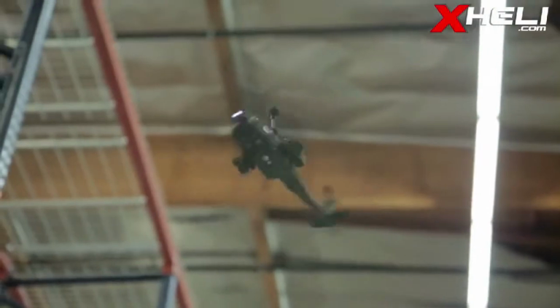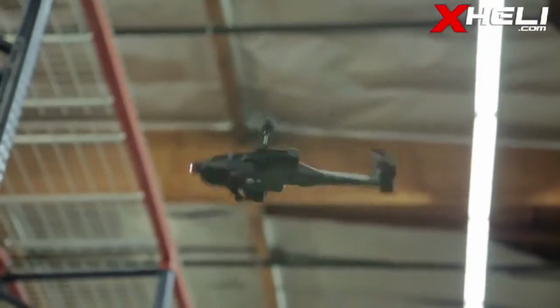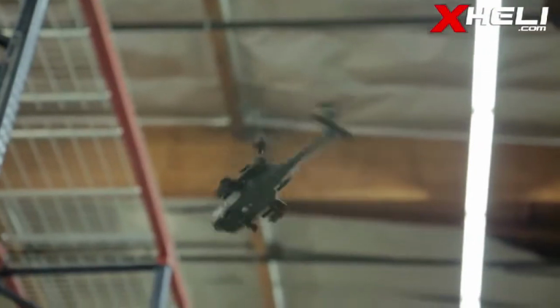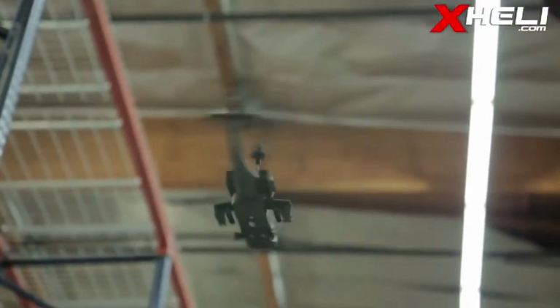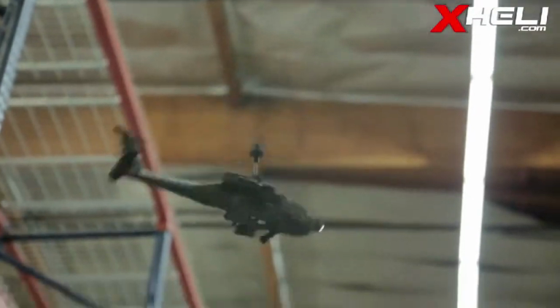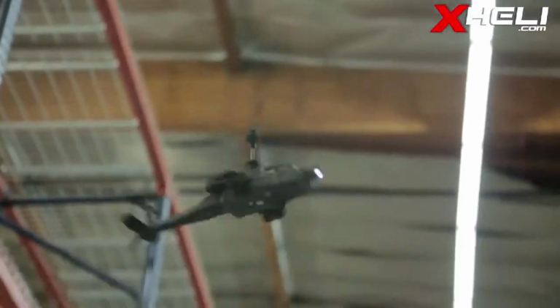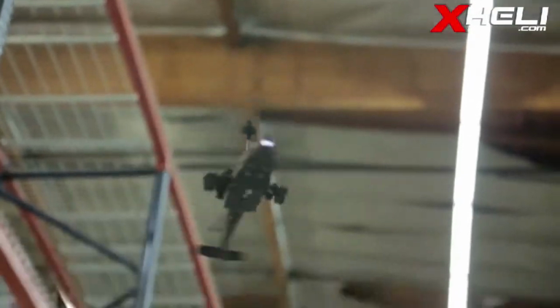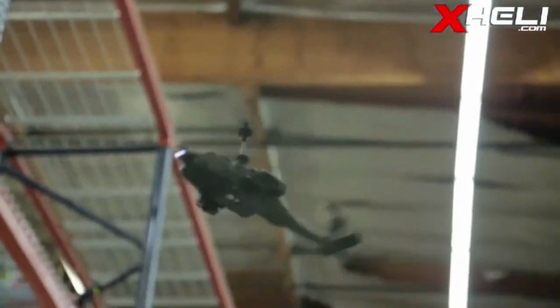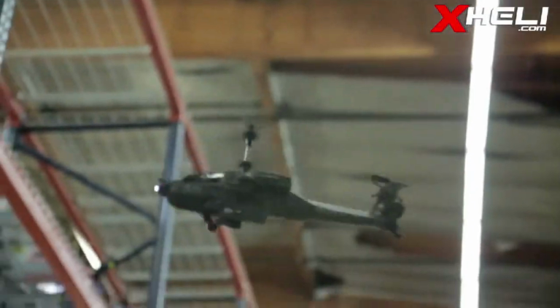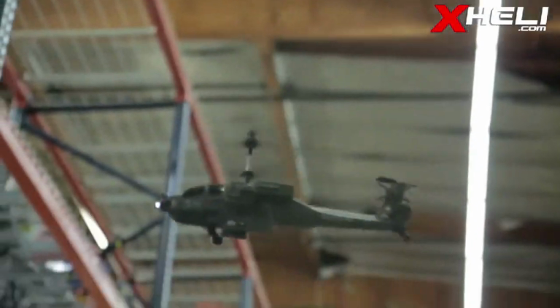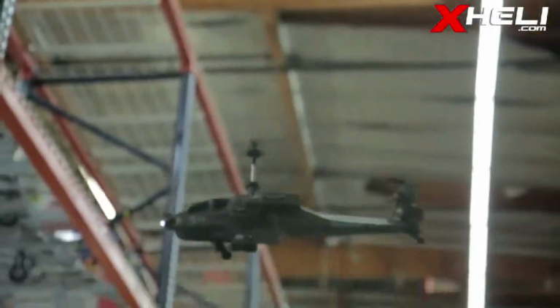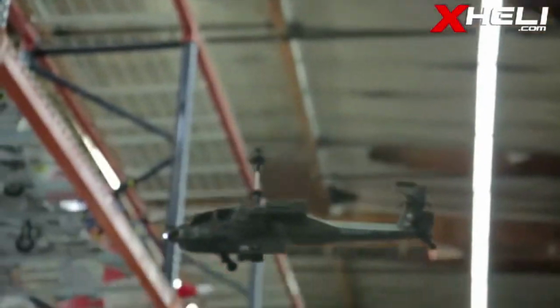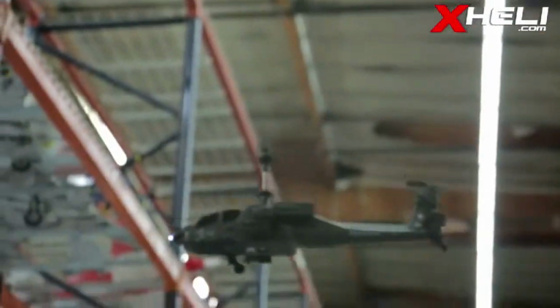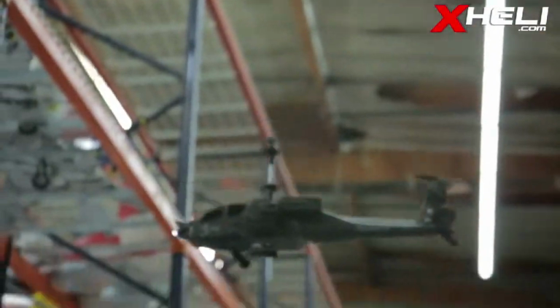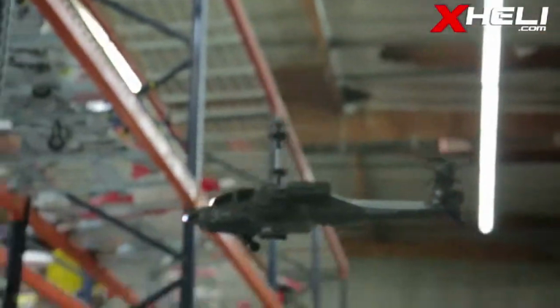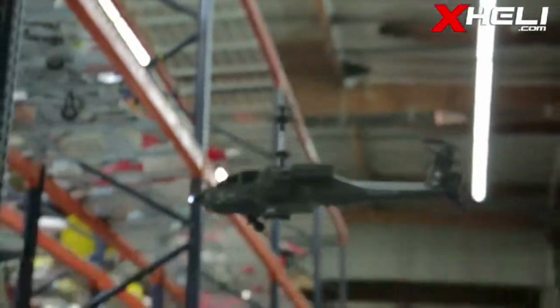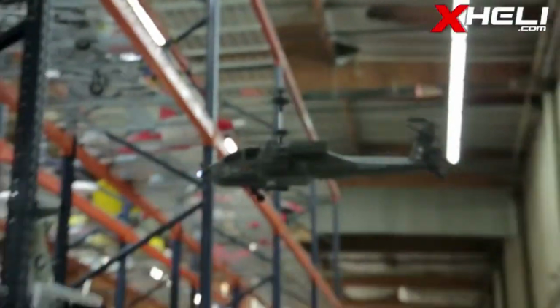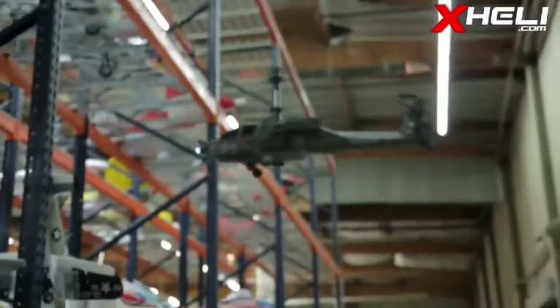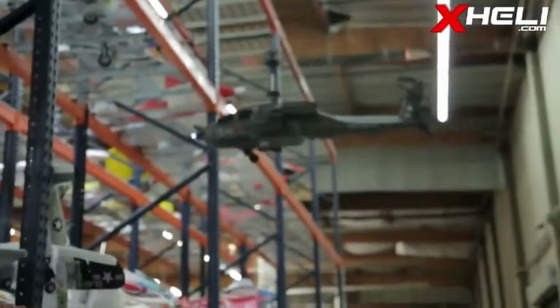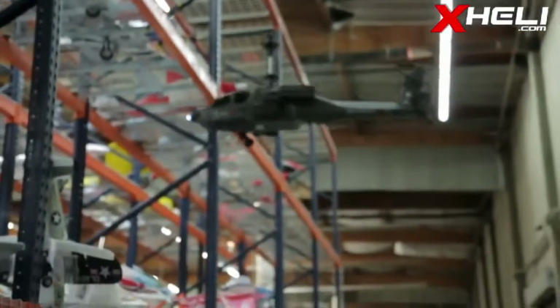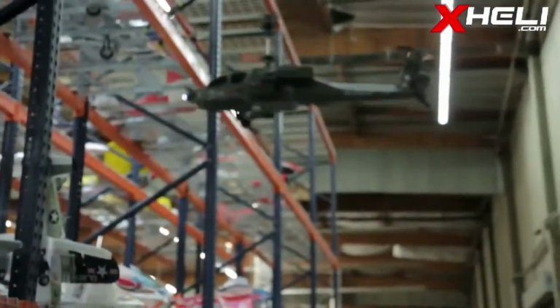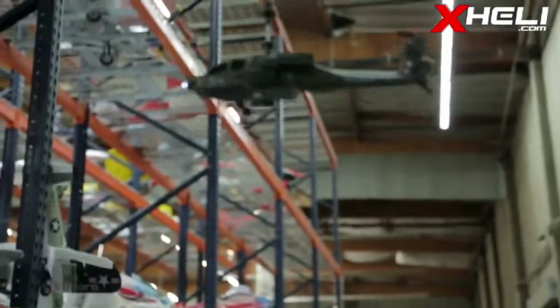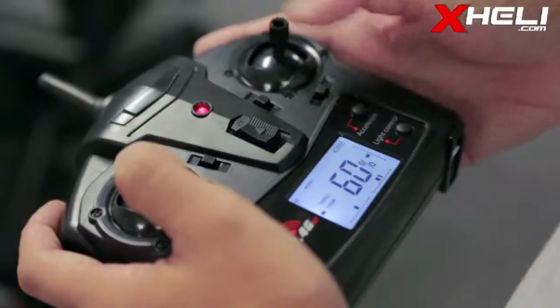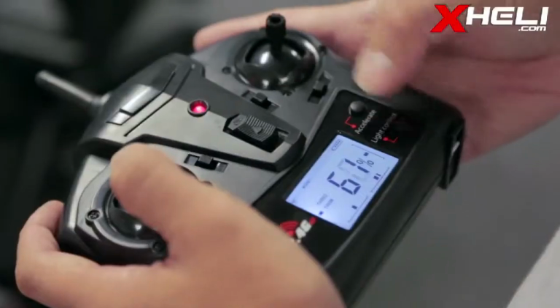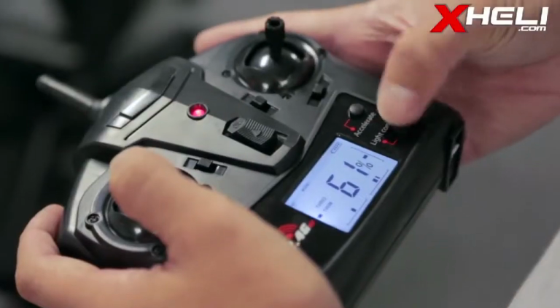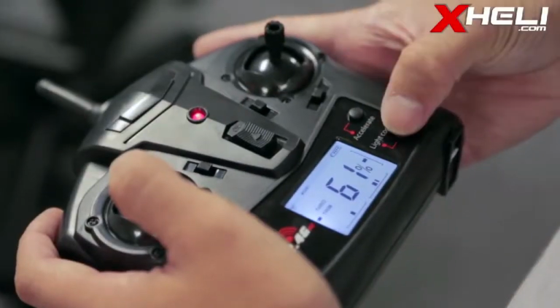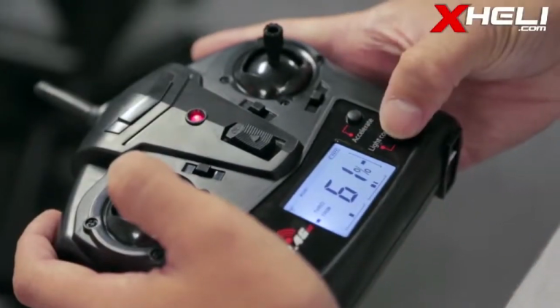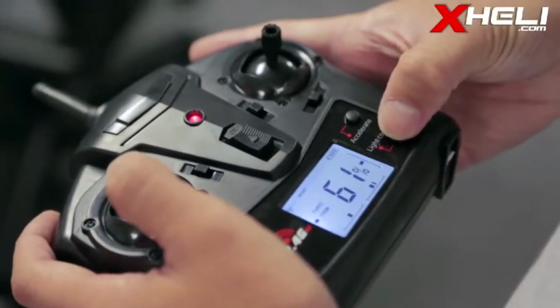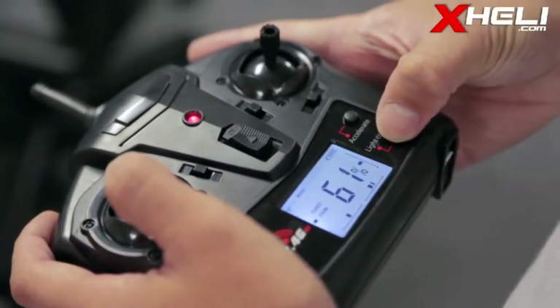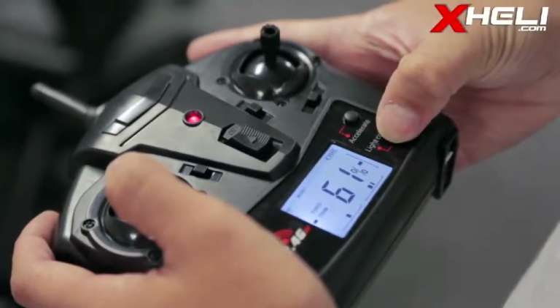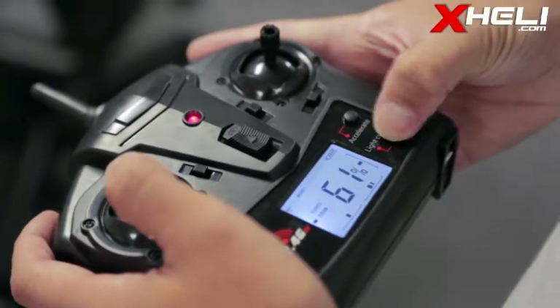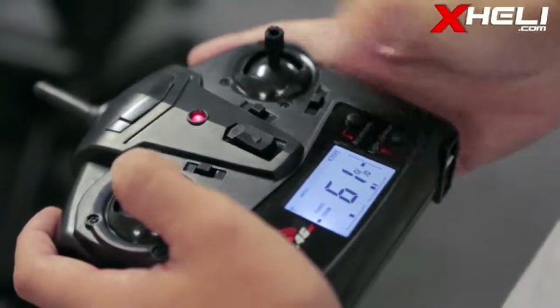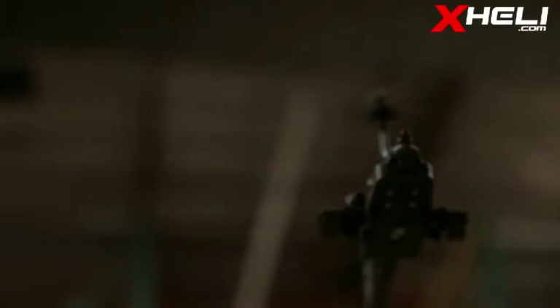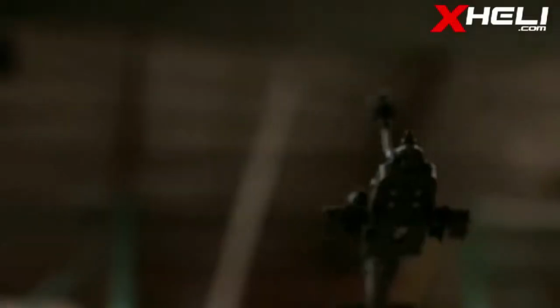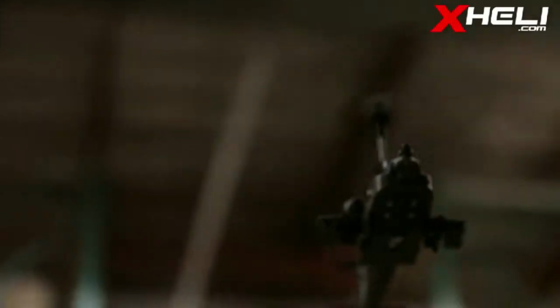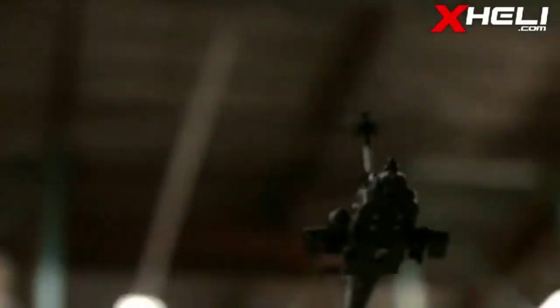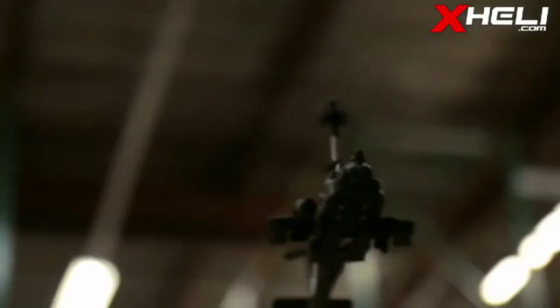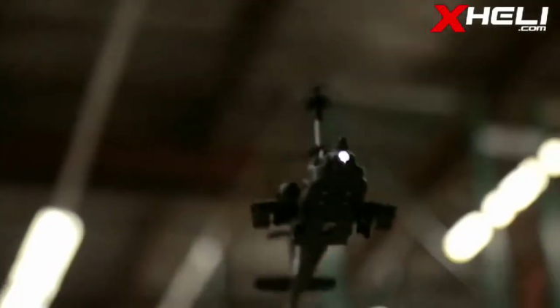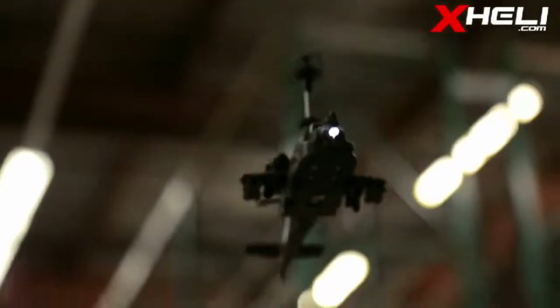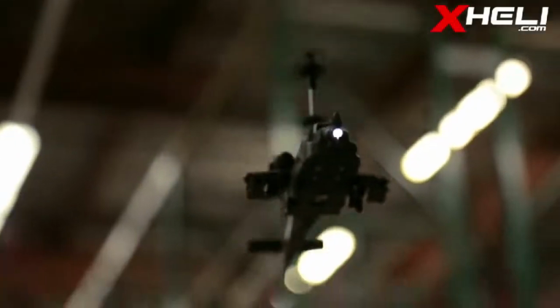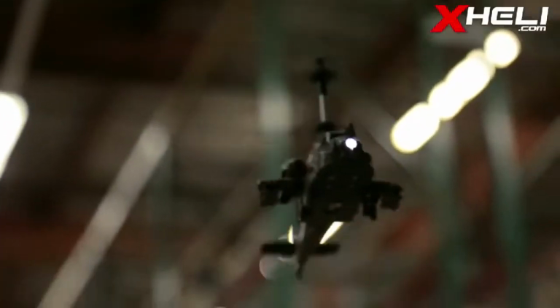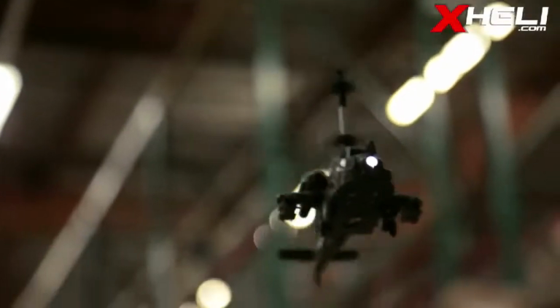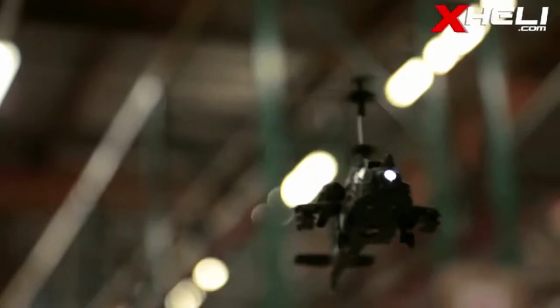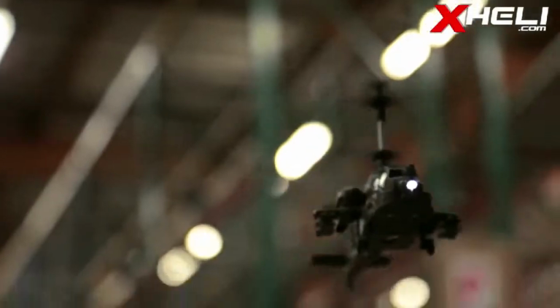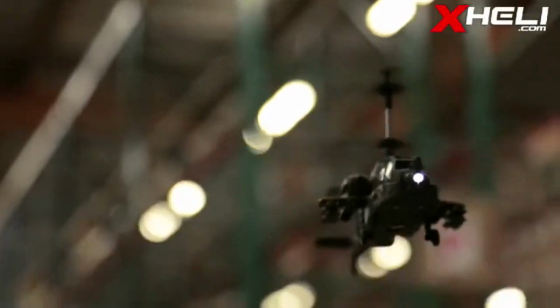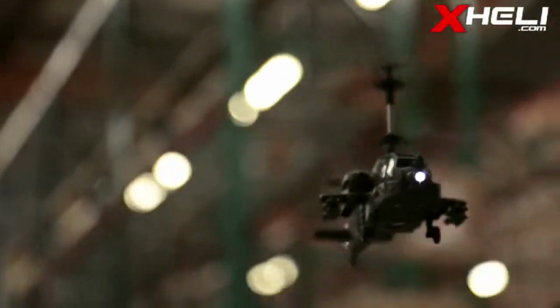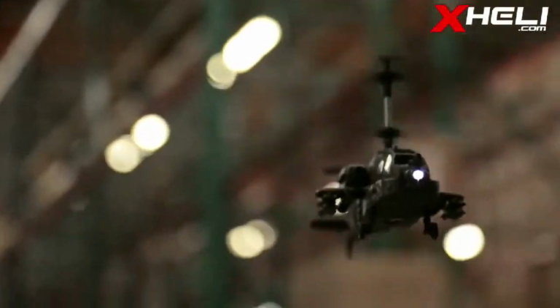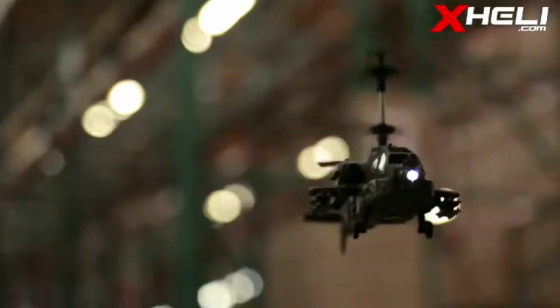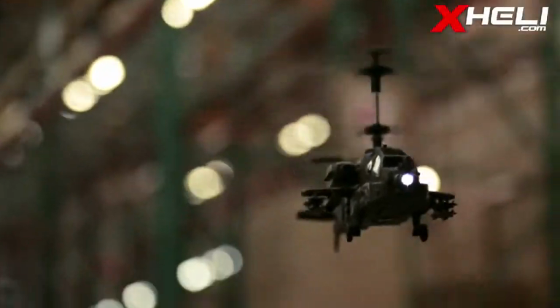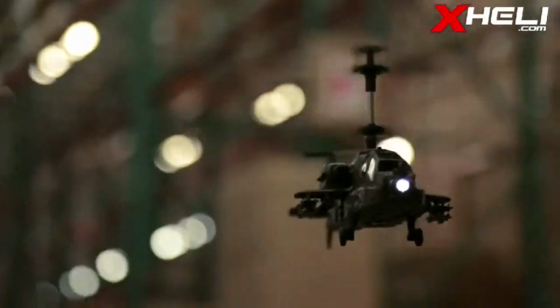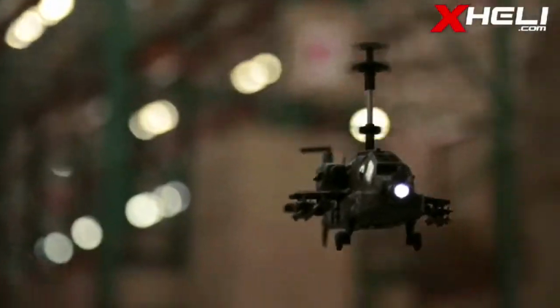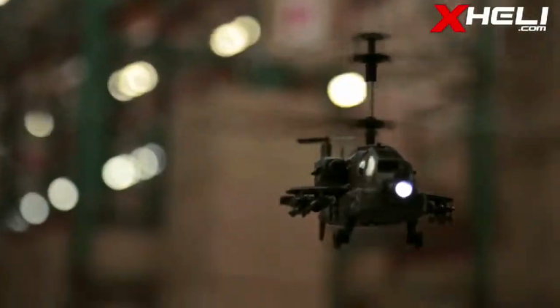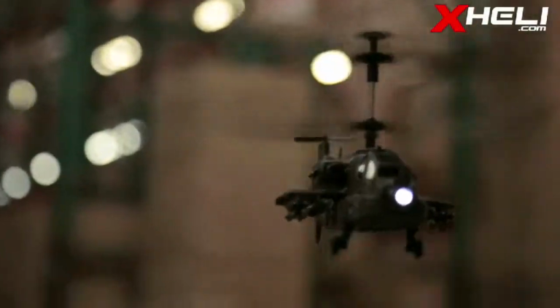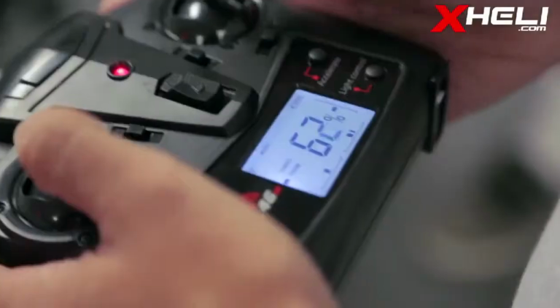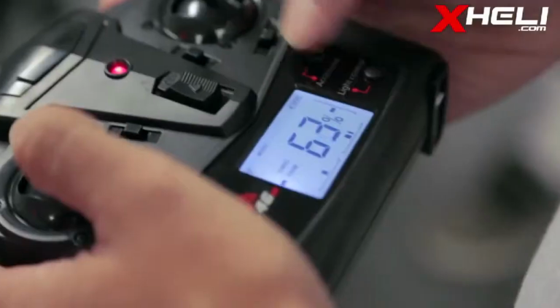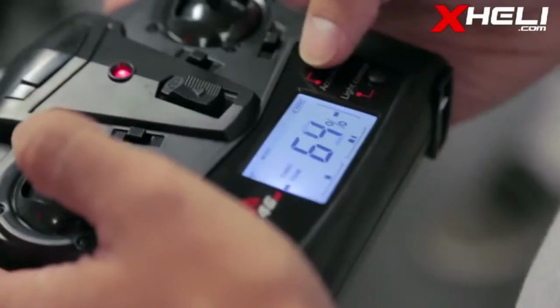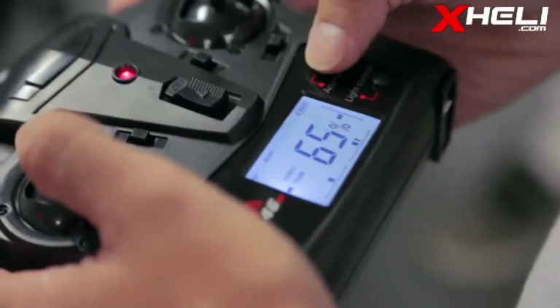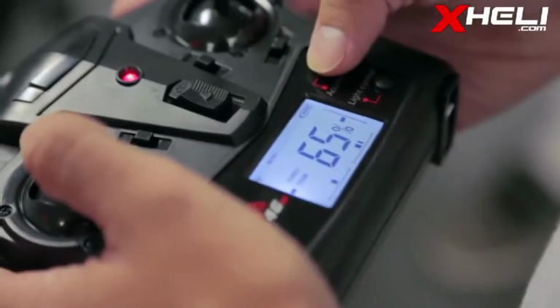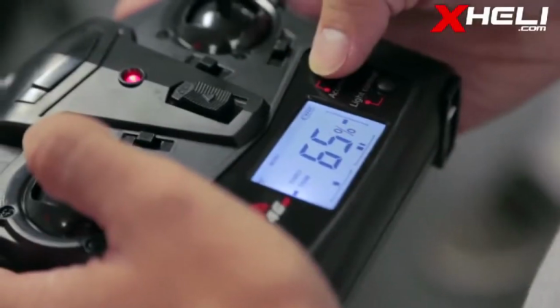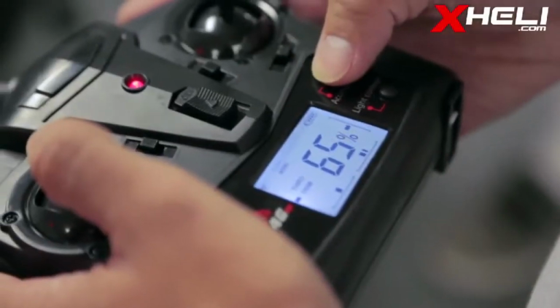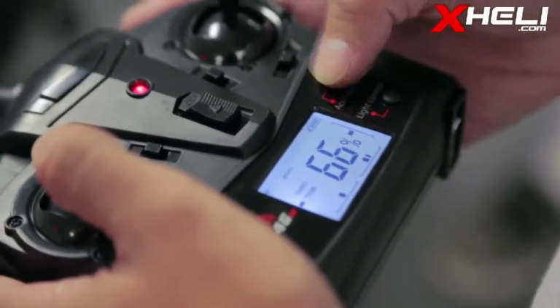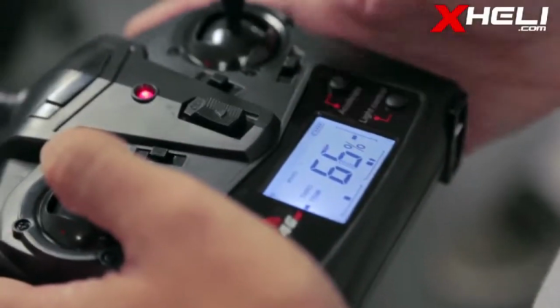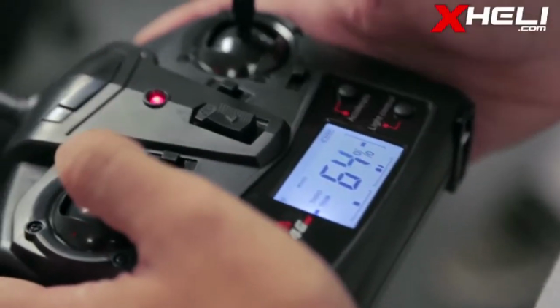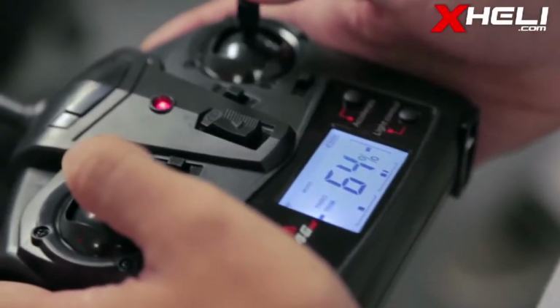The radio also features a light control button turning the nose light on and off, as well as an acceleration control button for flight at slightly higher speeds.